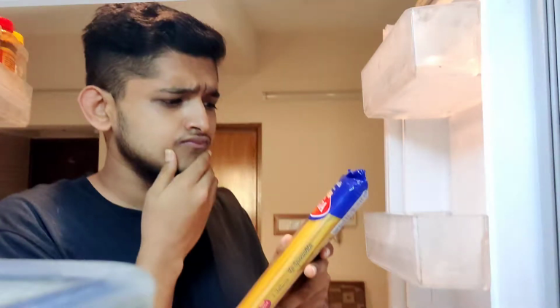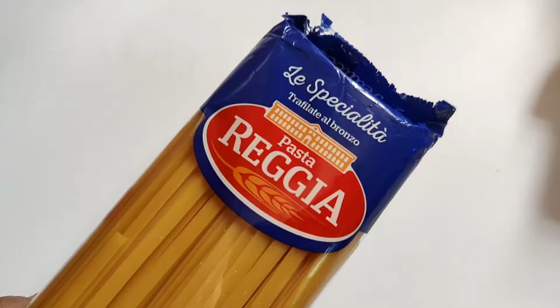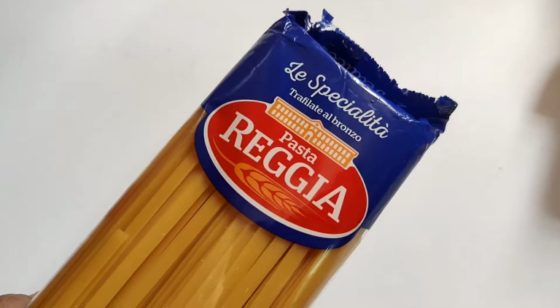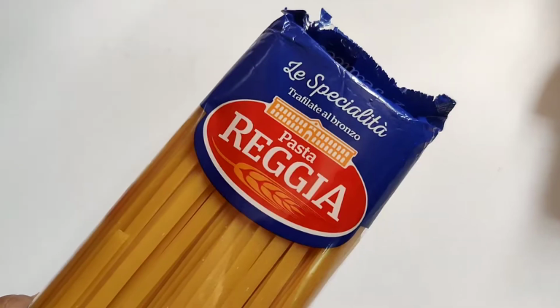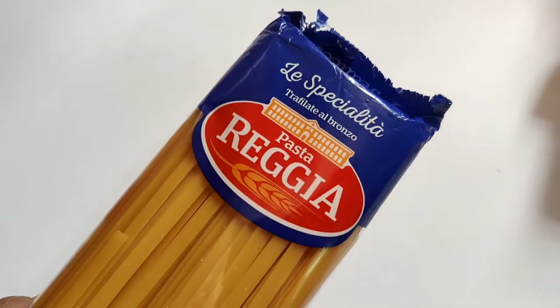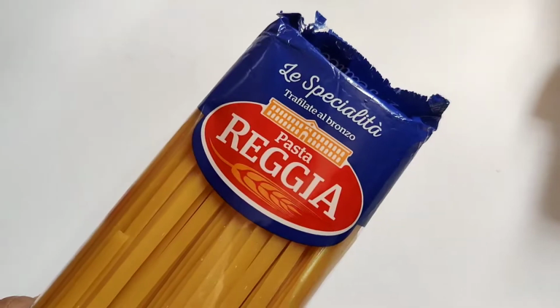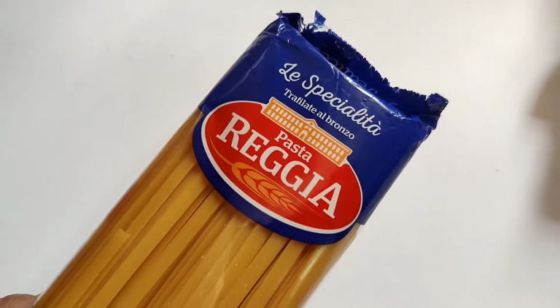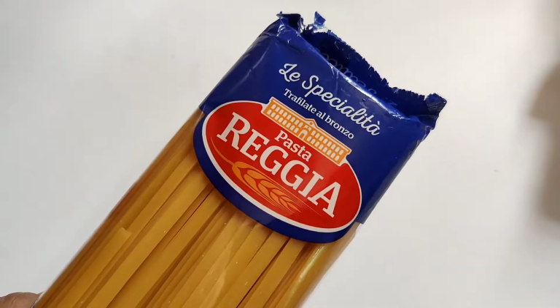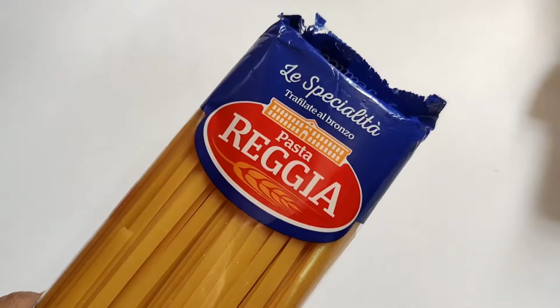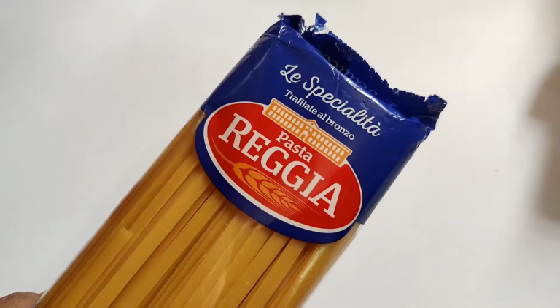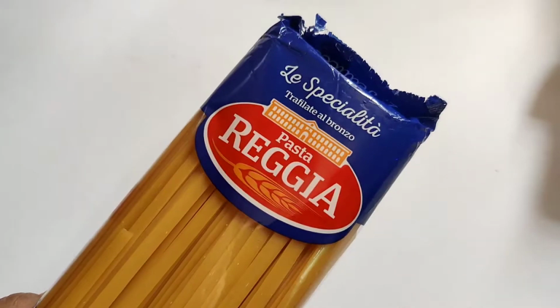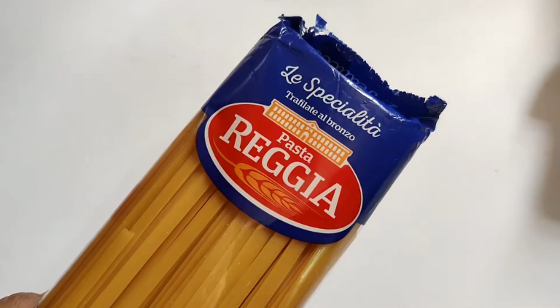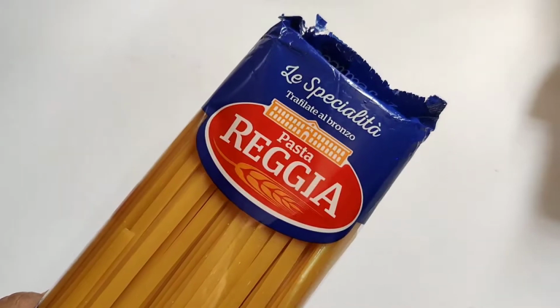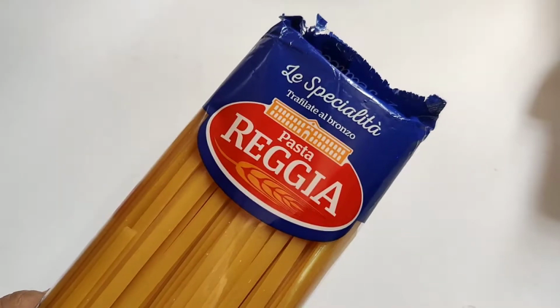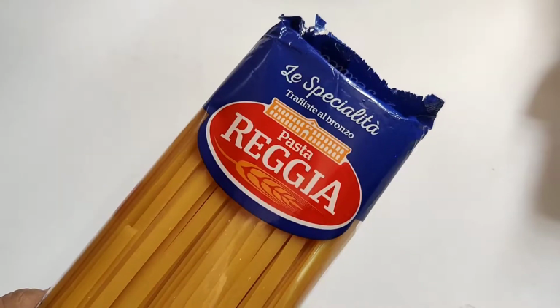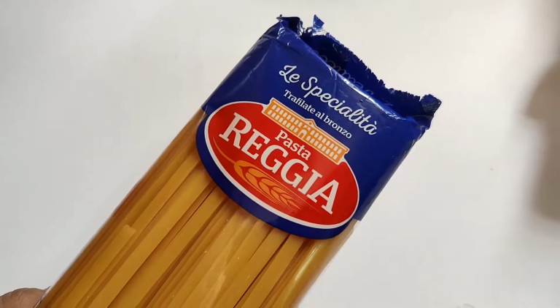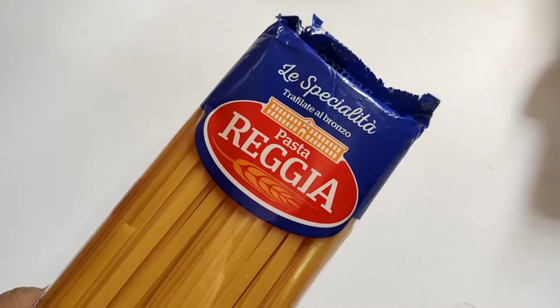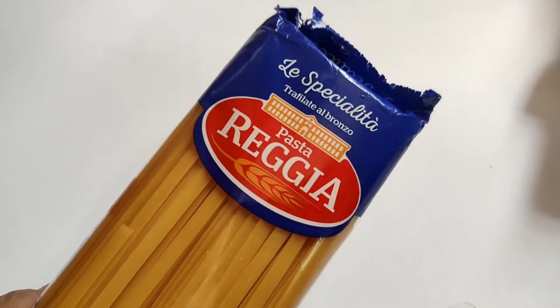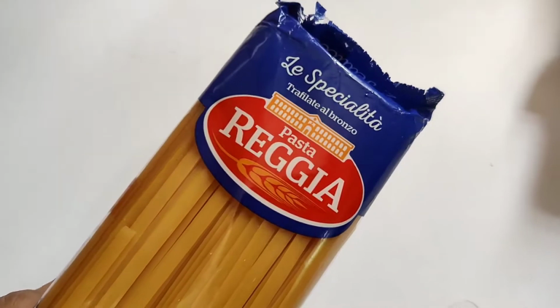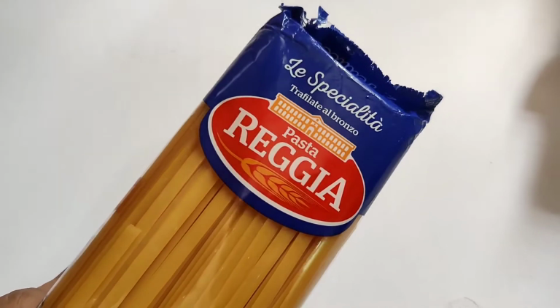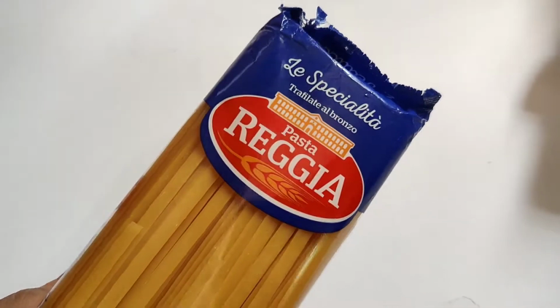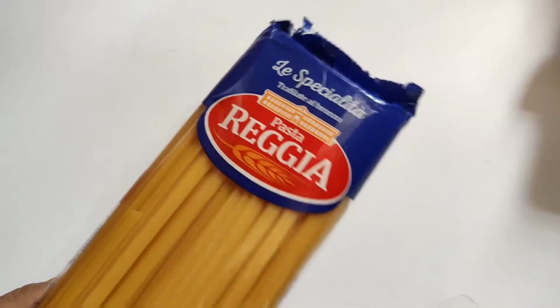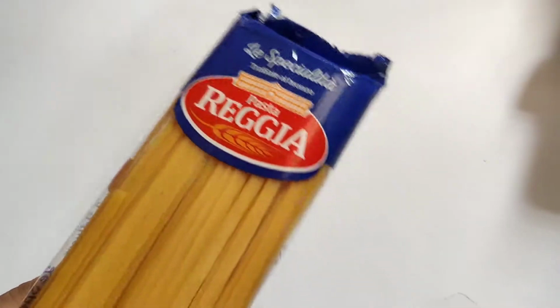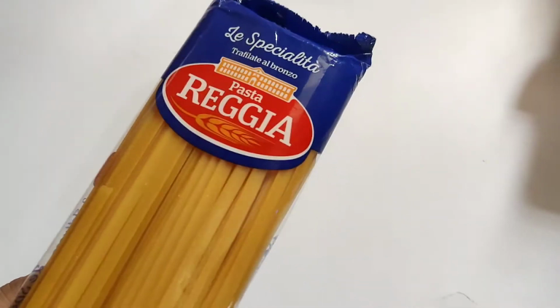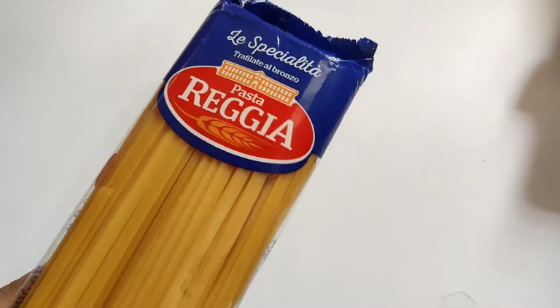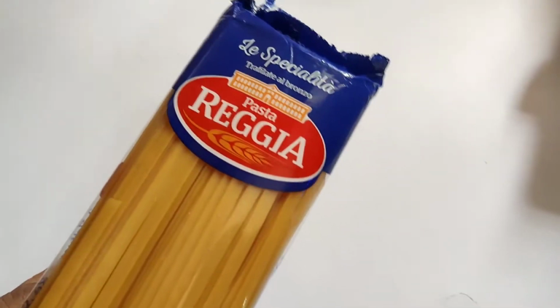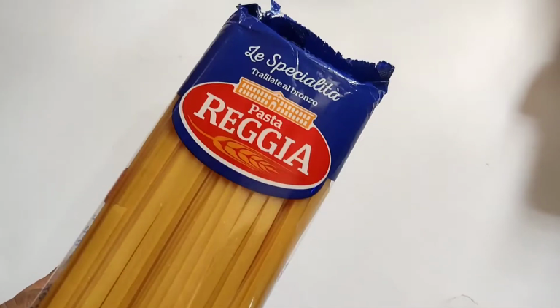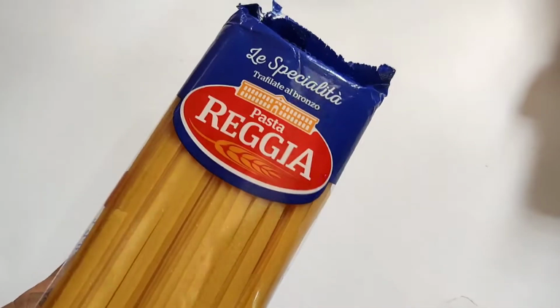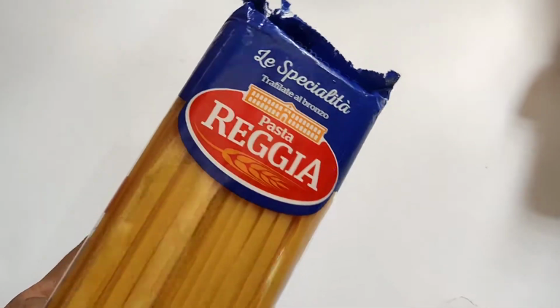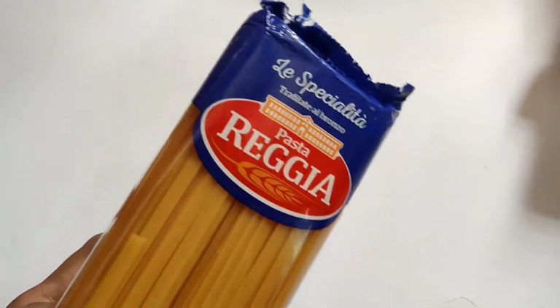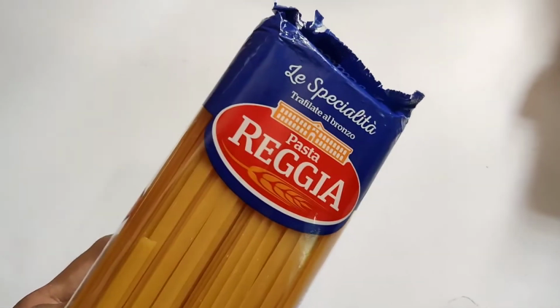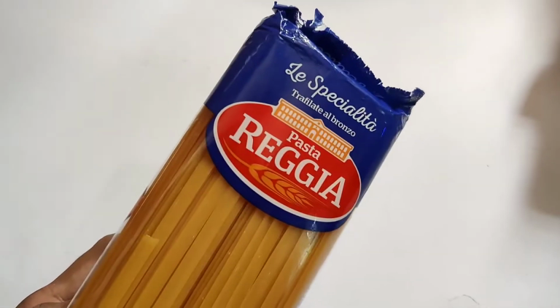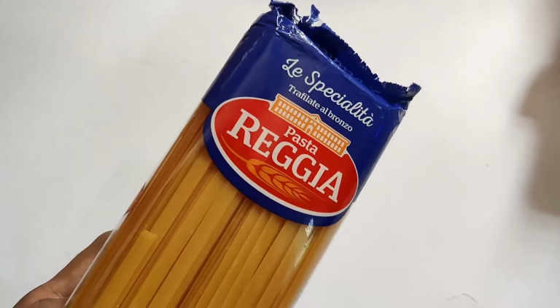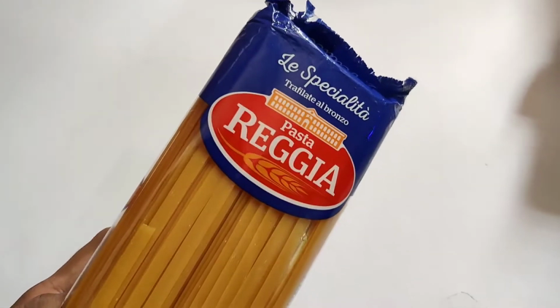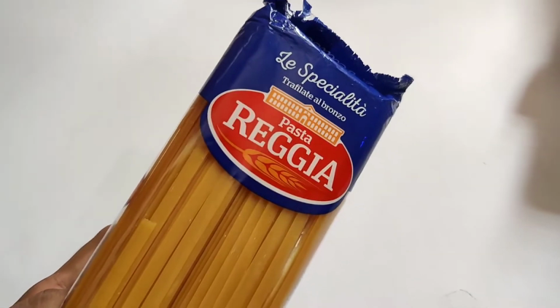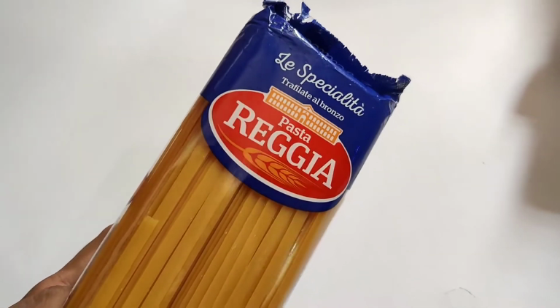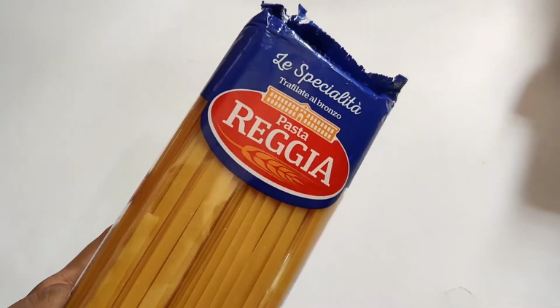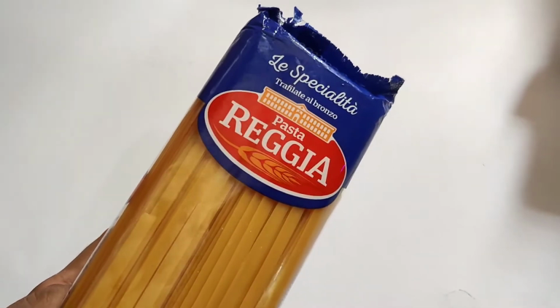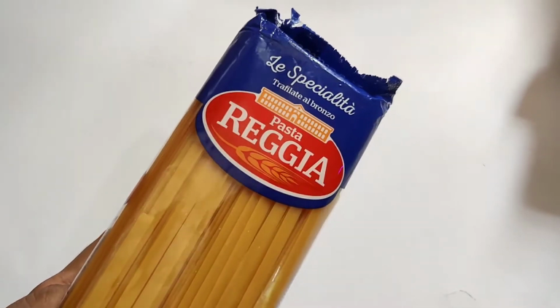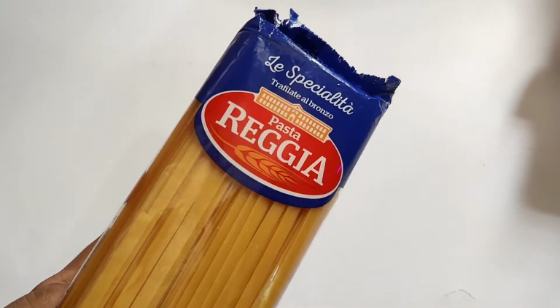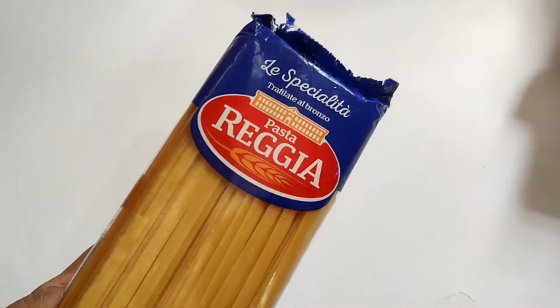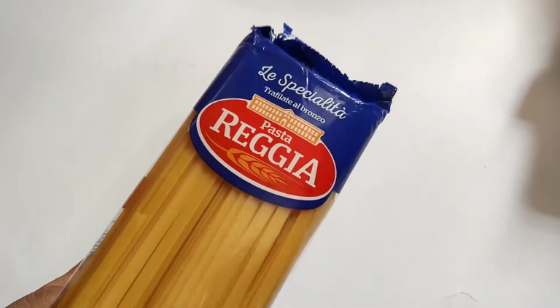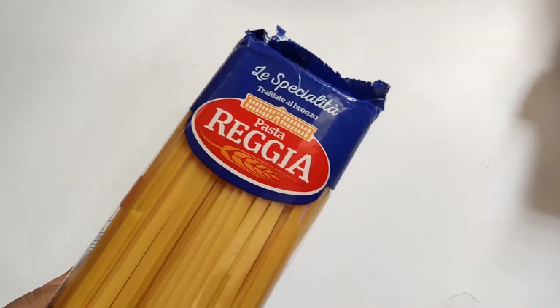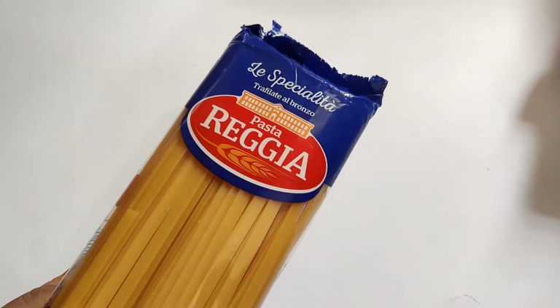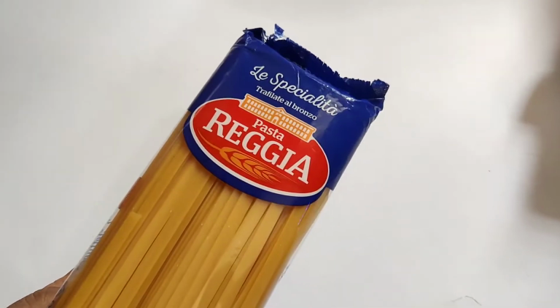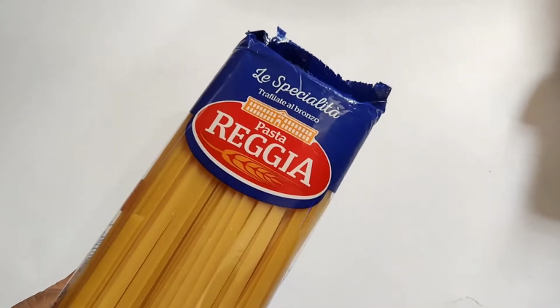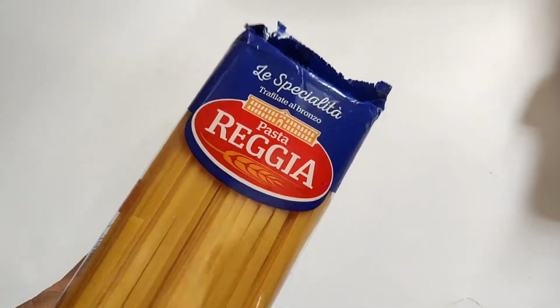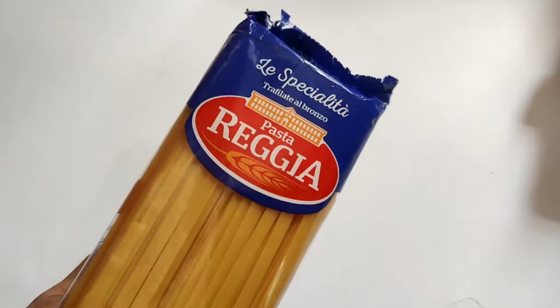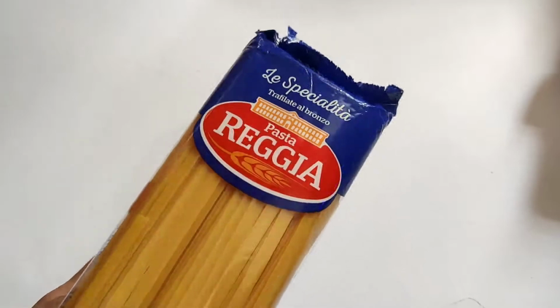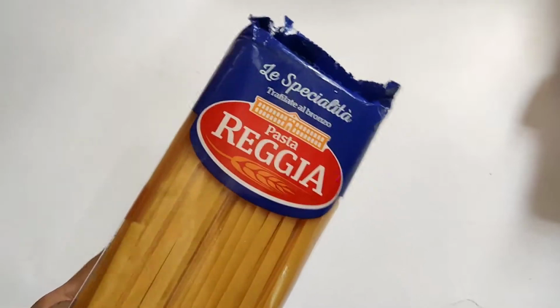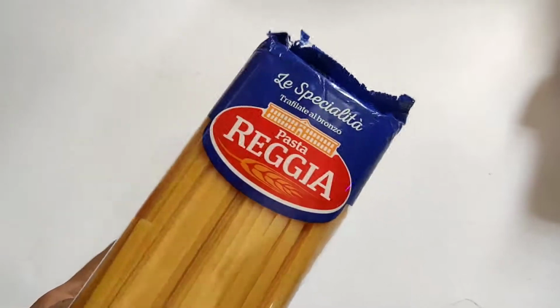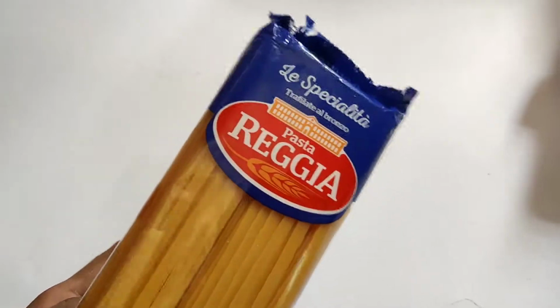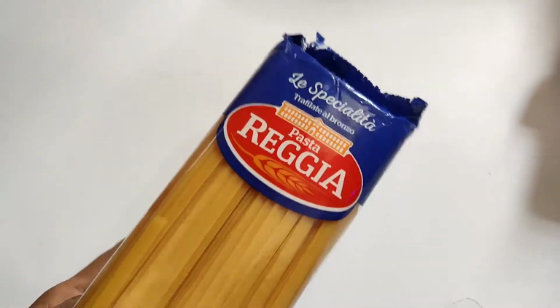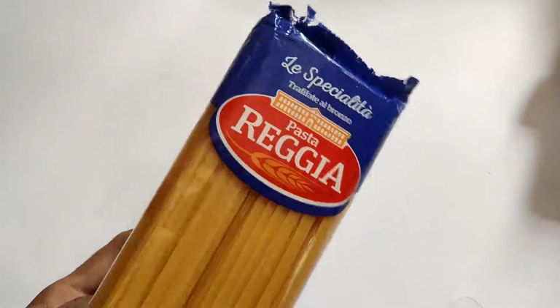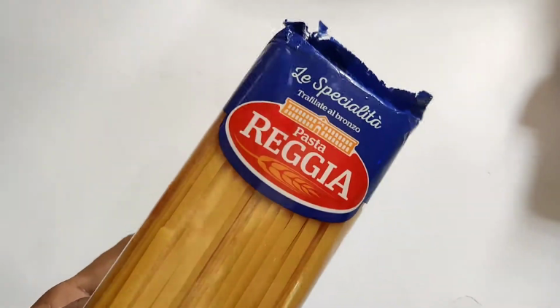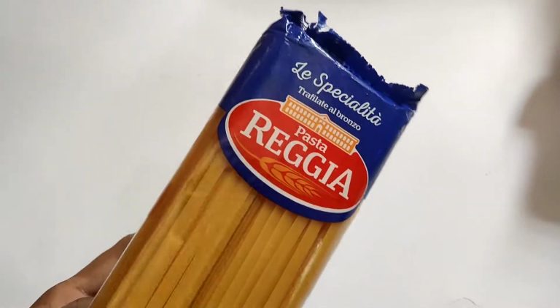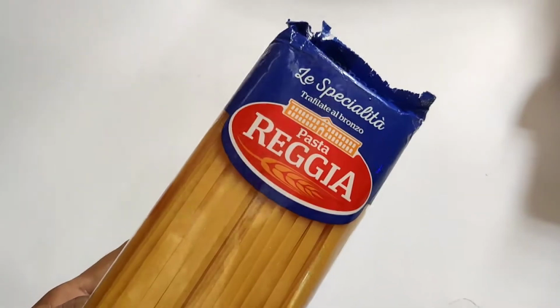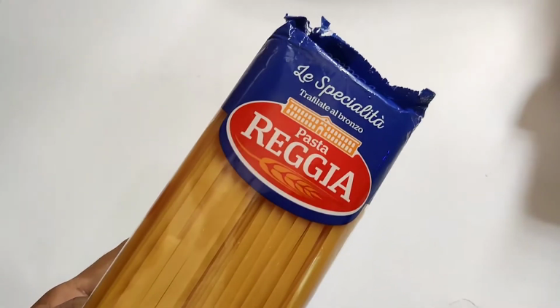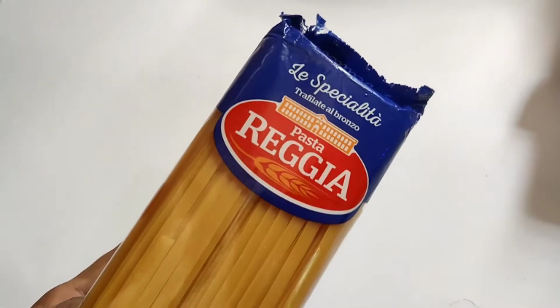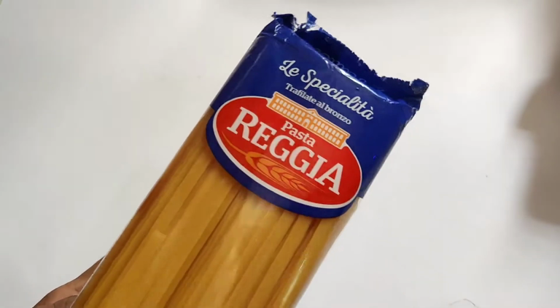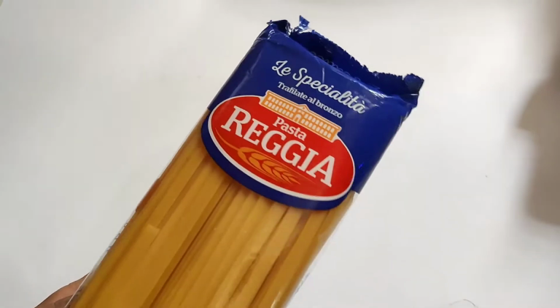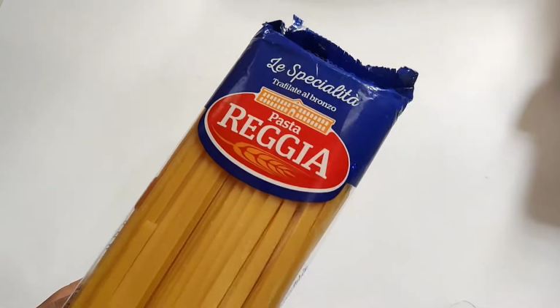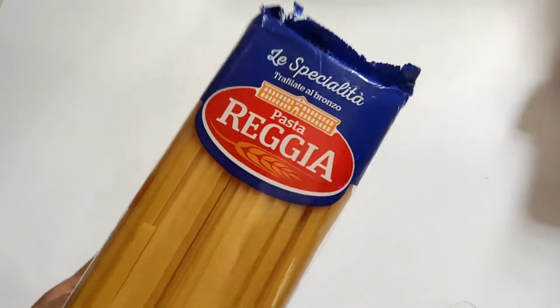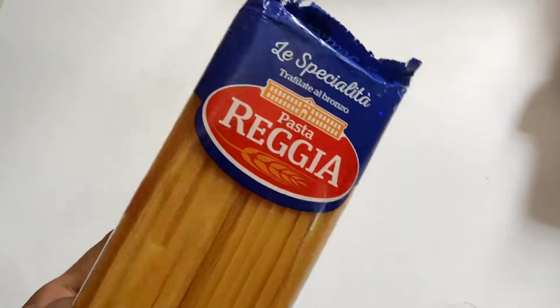So this is basically fettuccine pasta by Reggia, but now let's see how this dish is made.